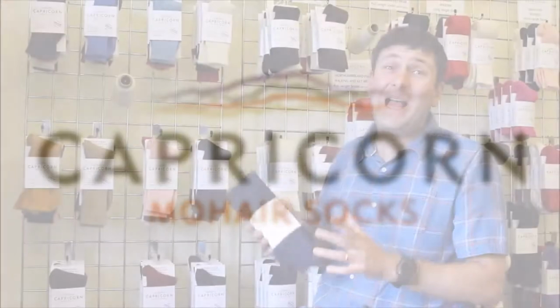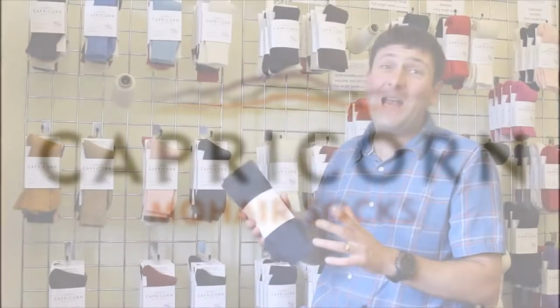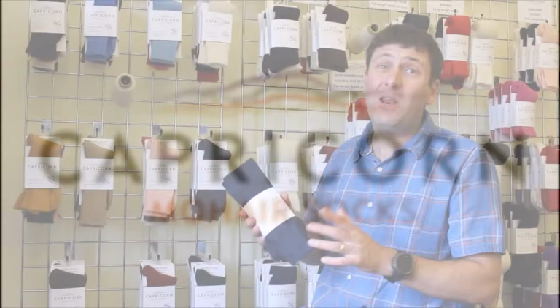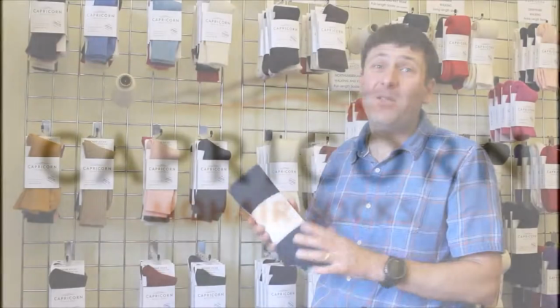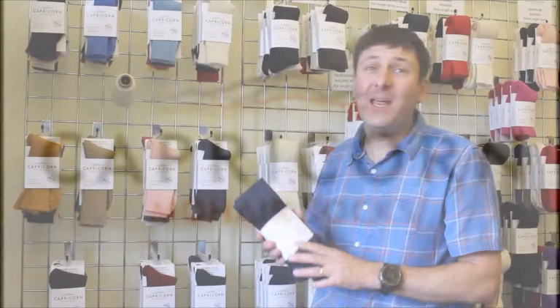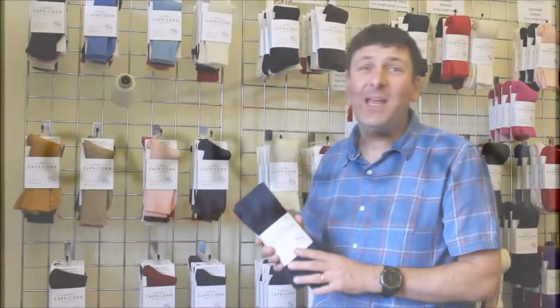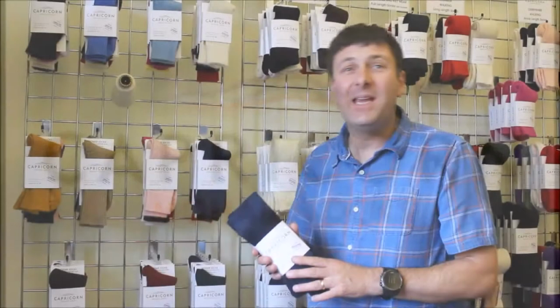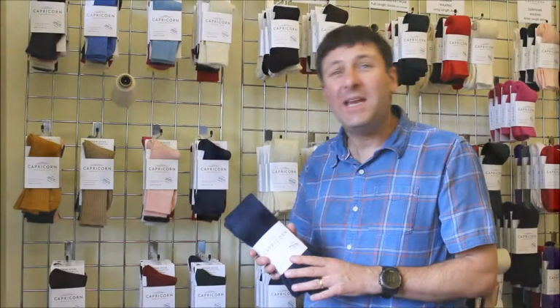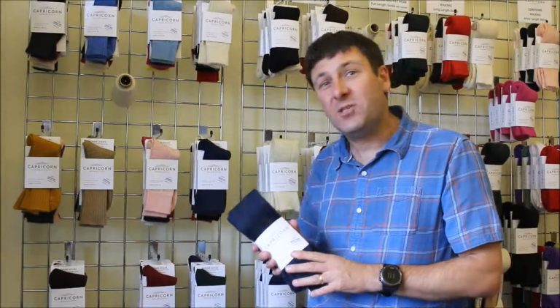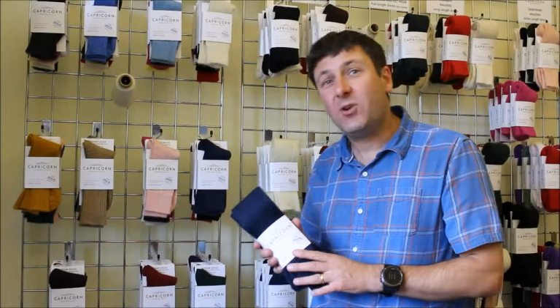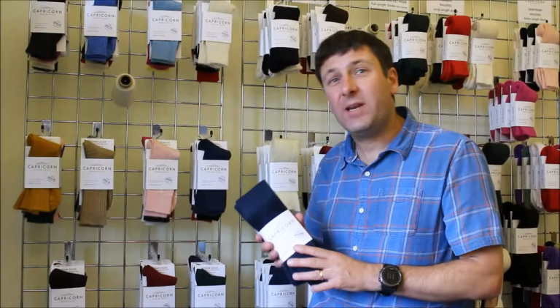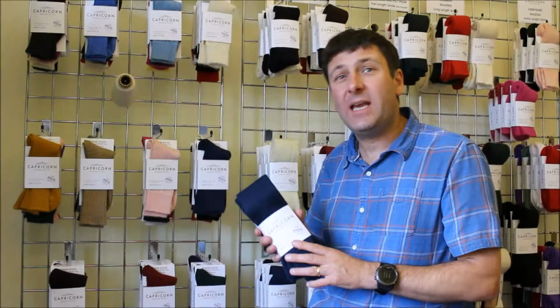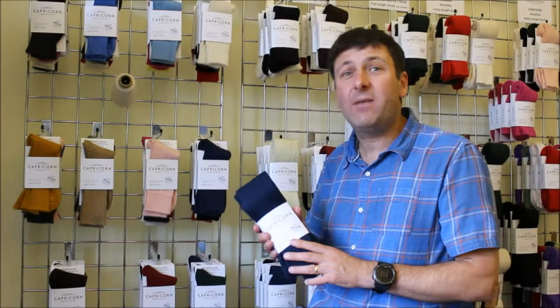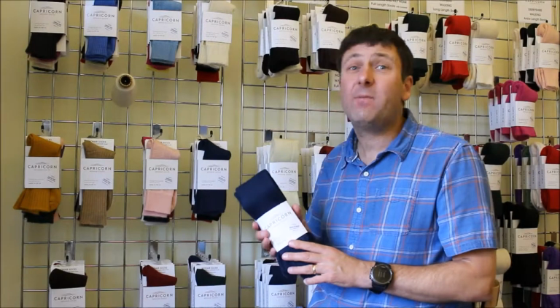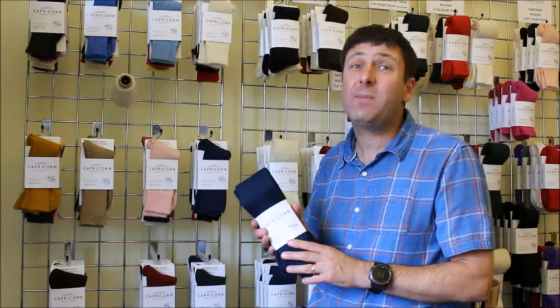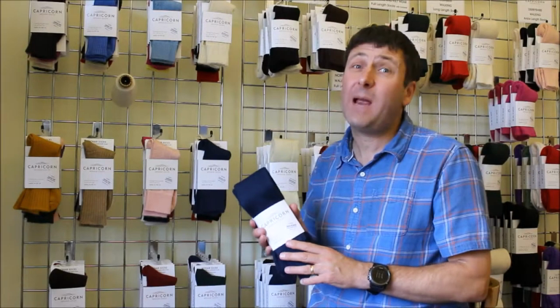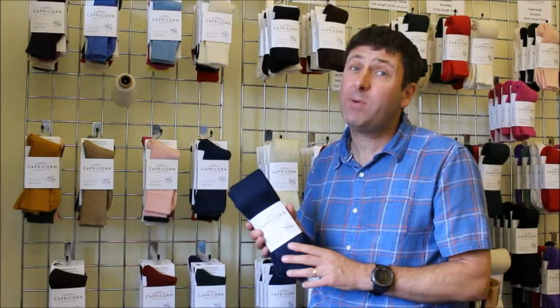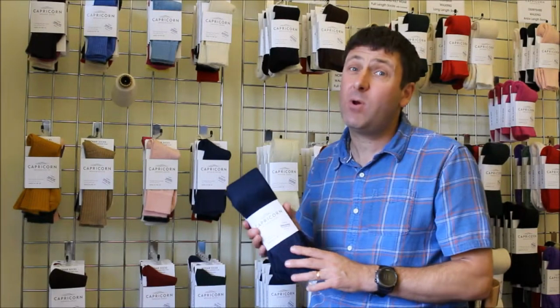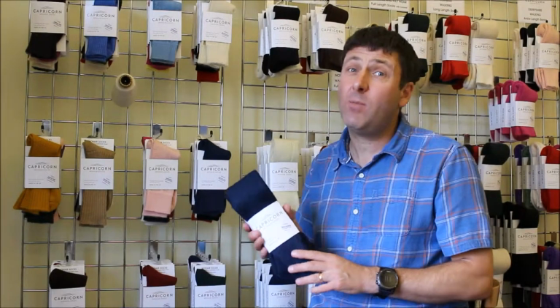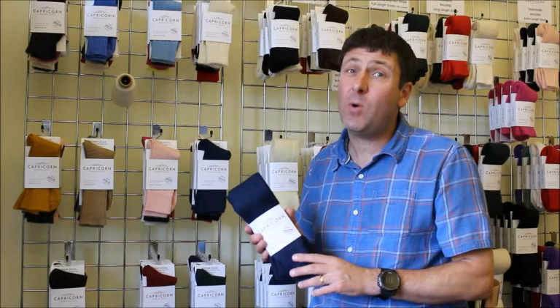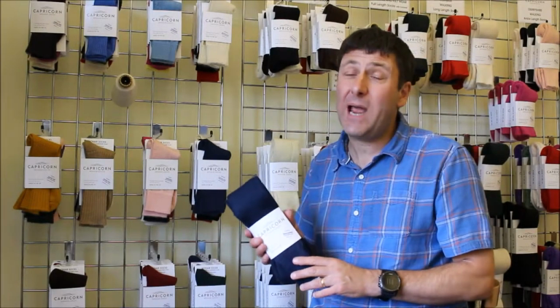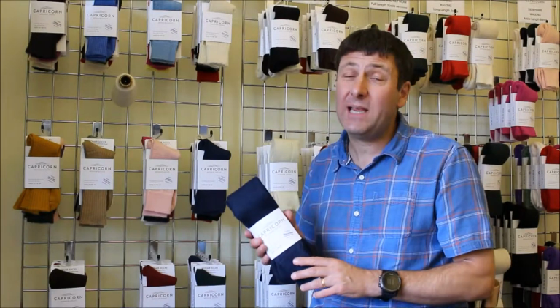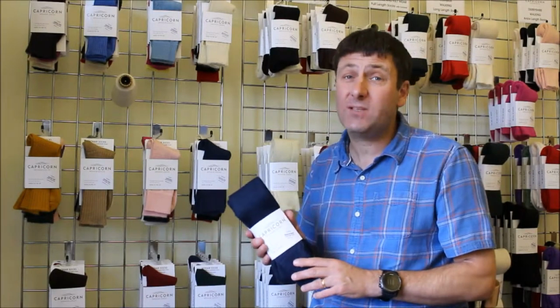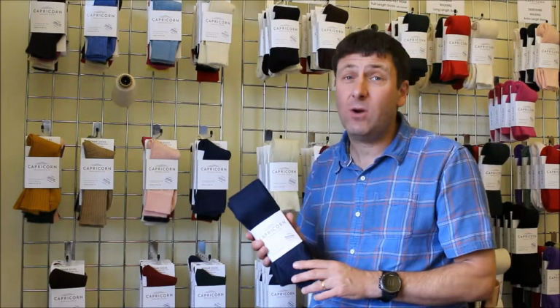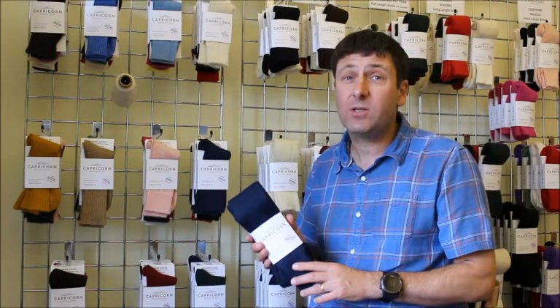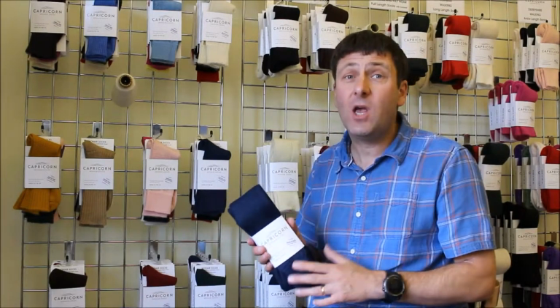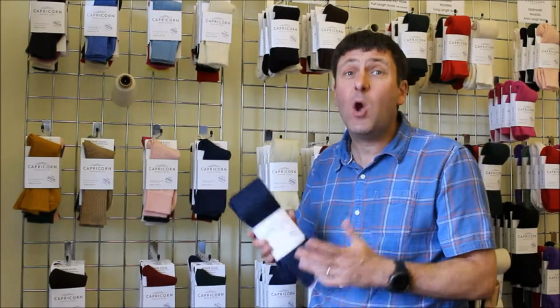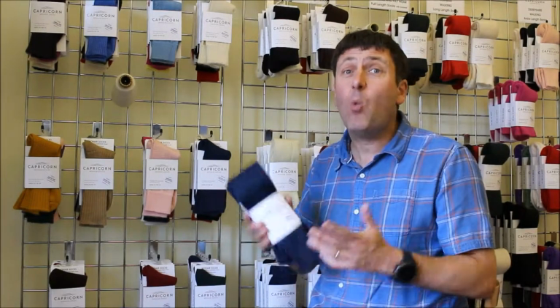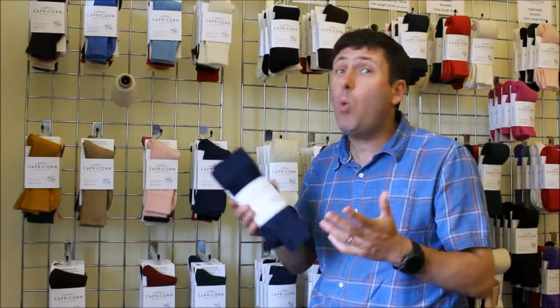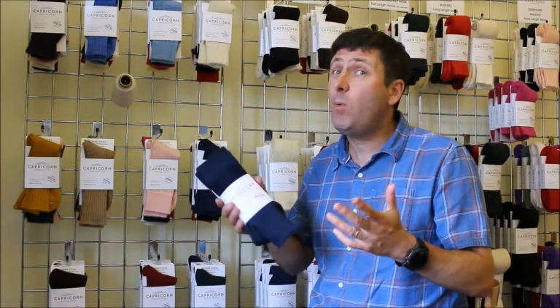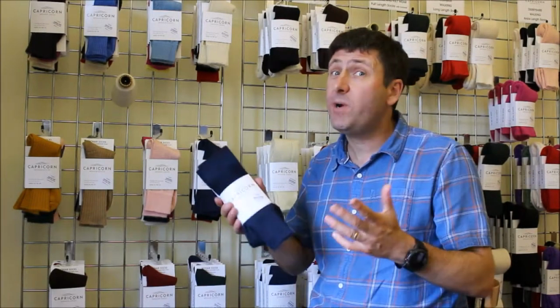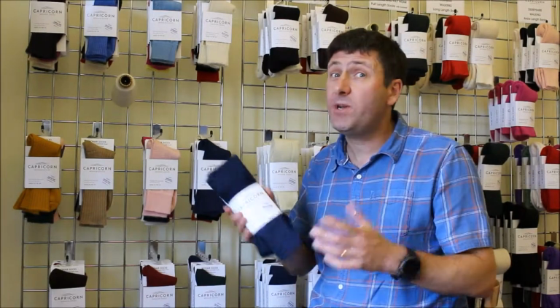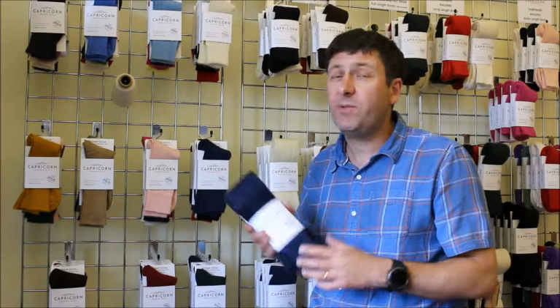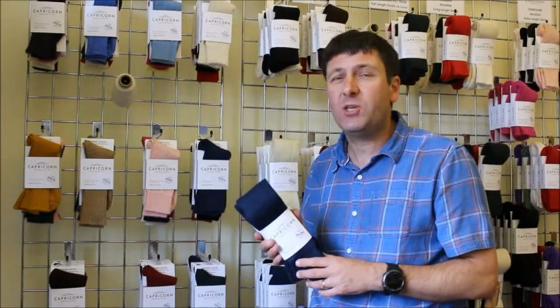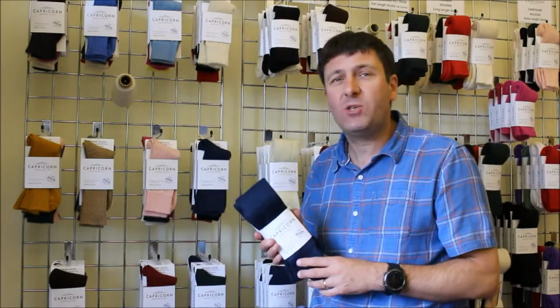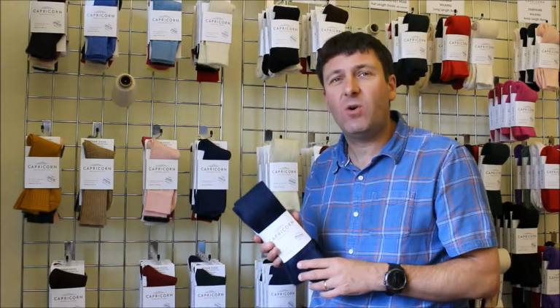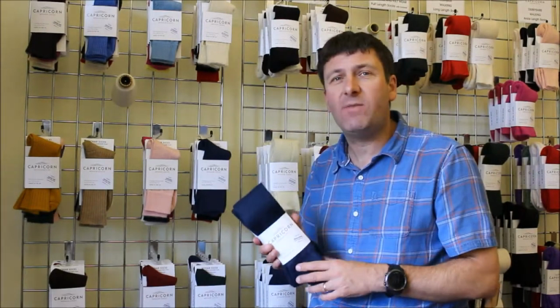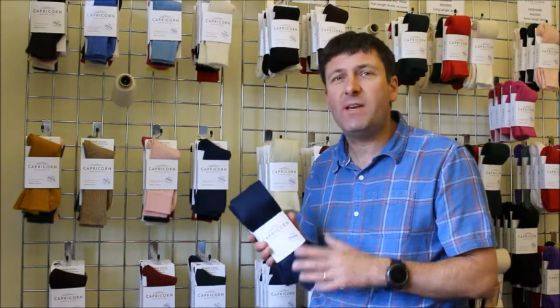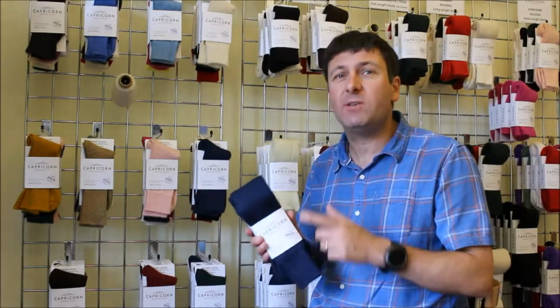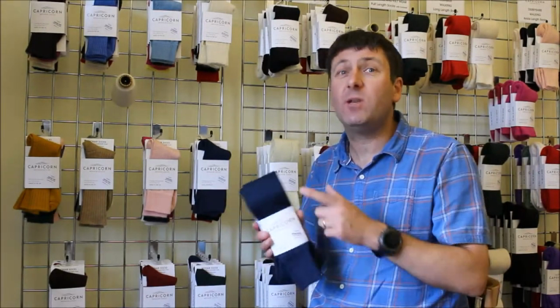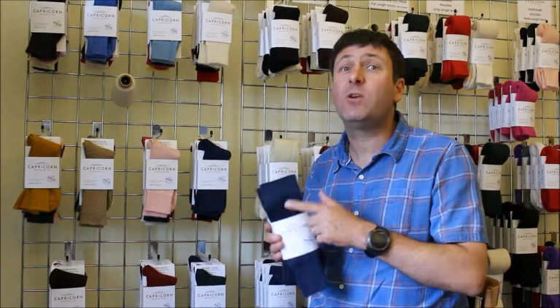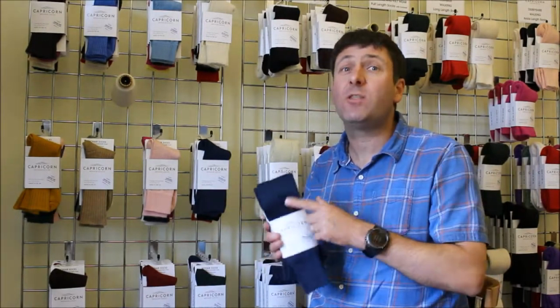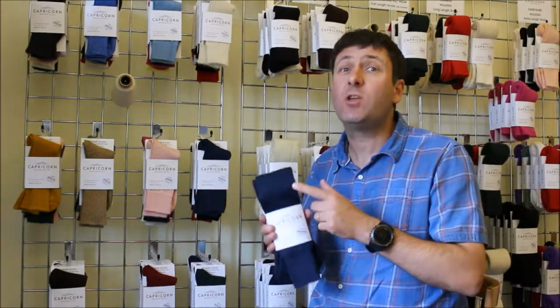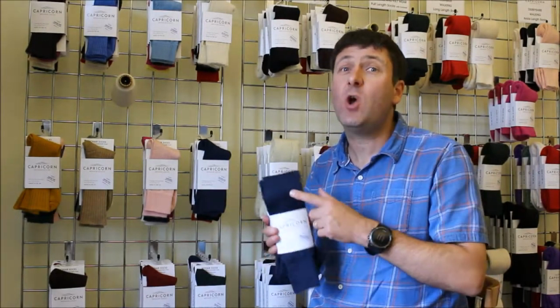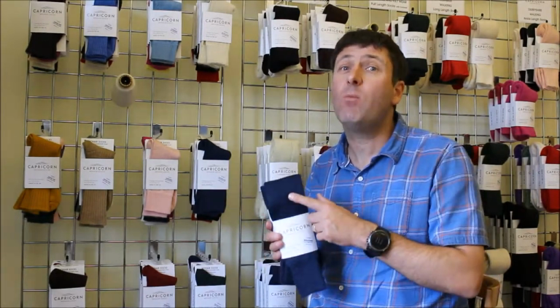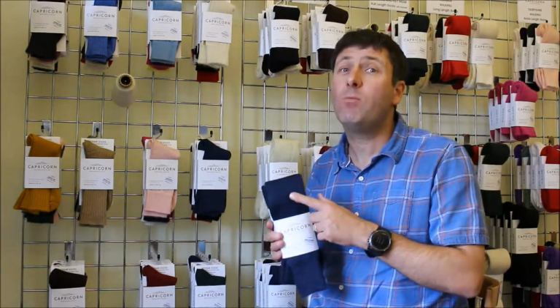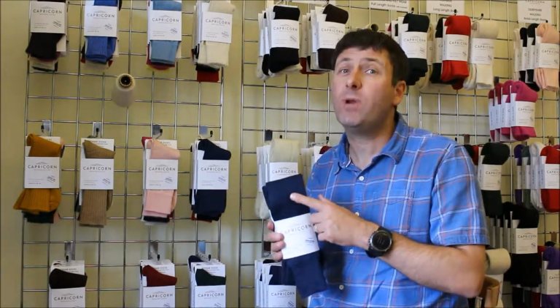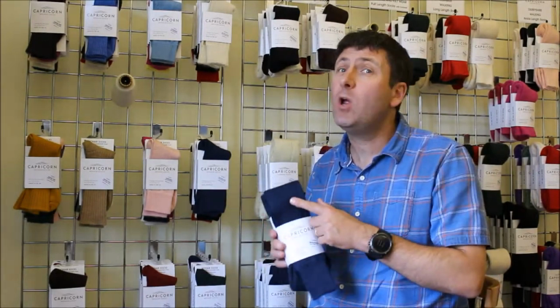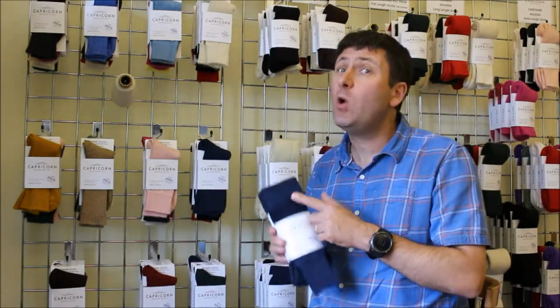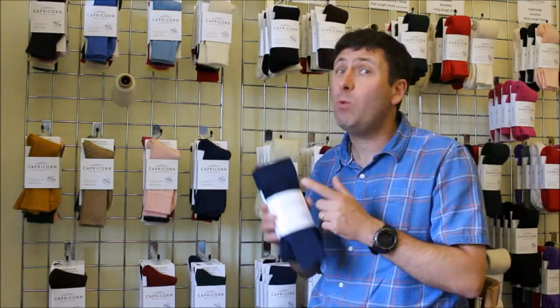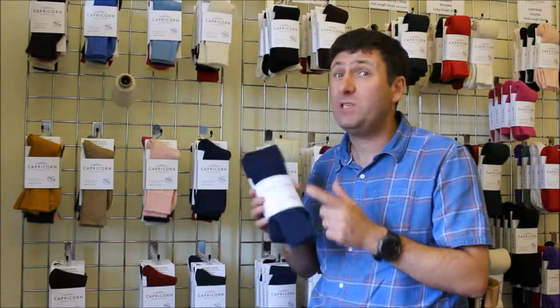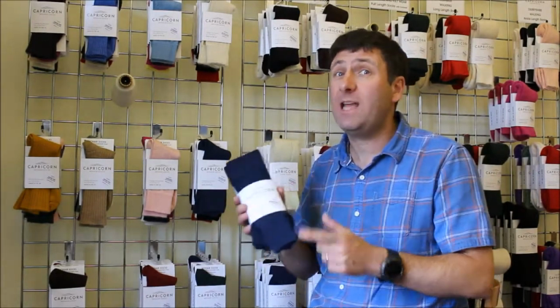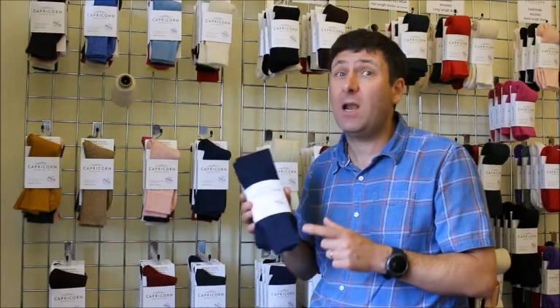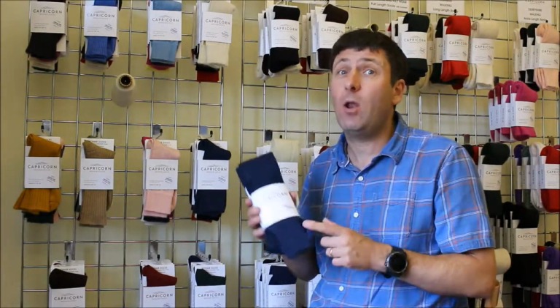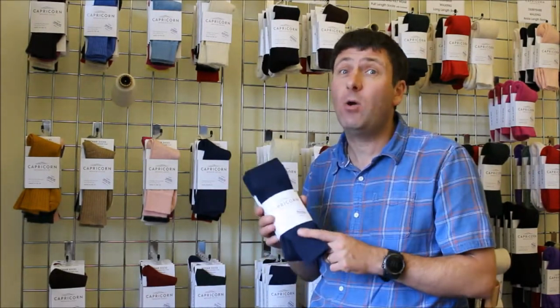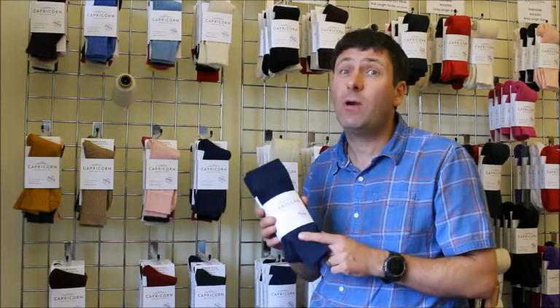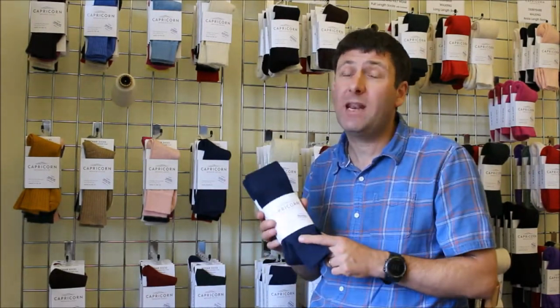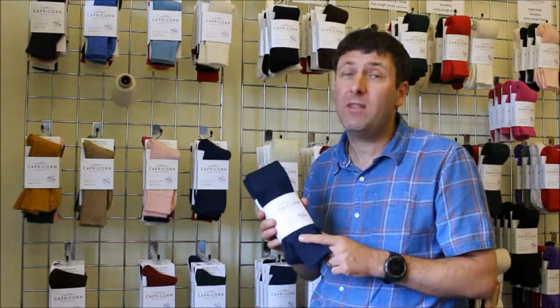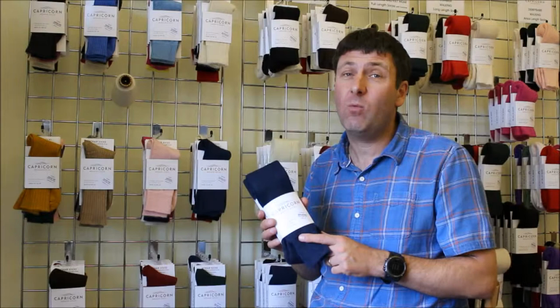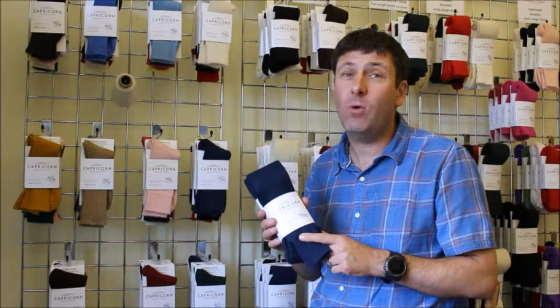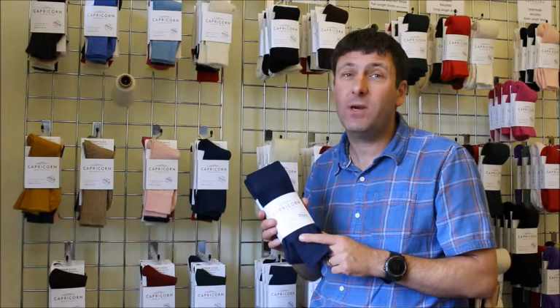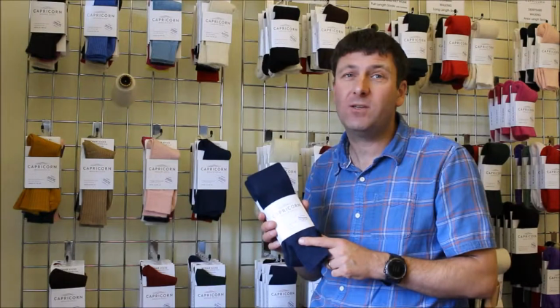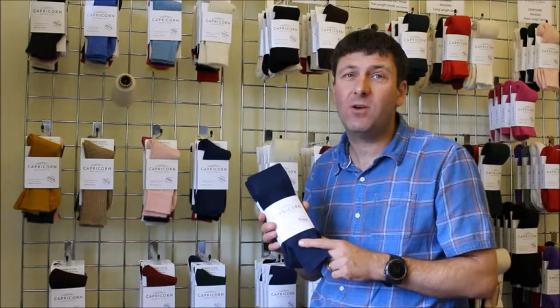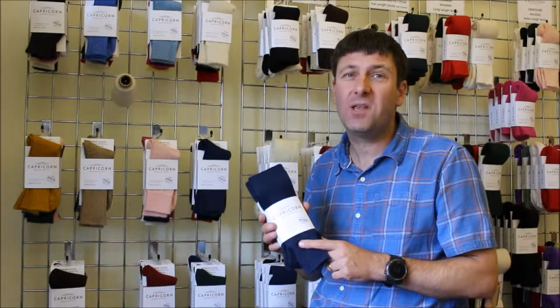Hello there, it's John here from Capricorn Mohair Socks. What we're going to do in this short video is look at the Cumbria, which is our long length walking sock.